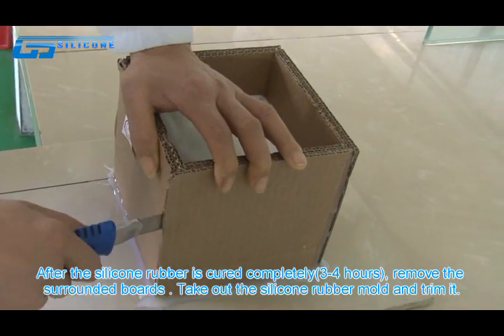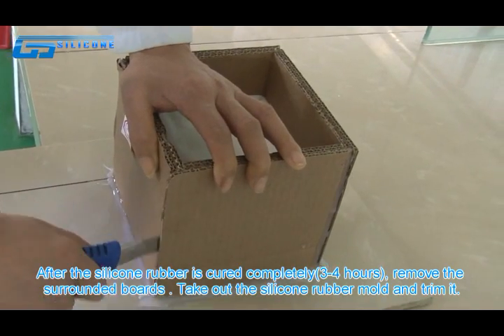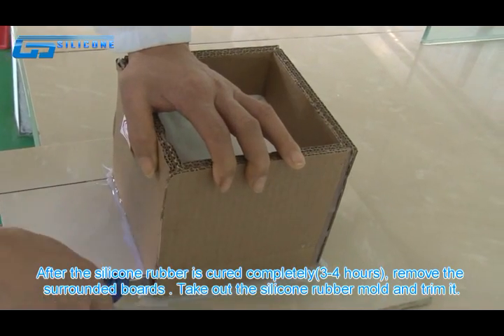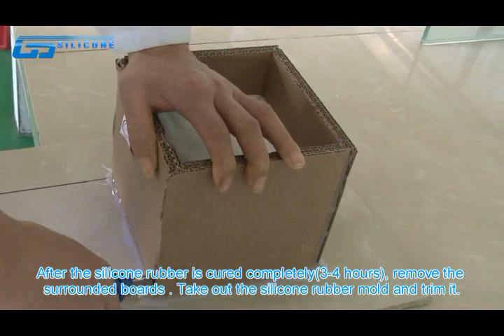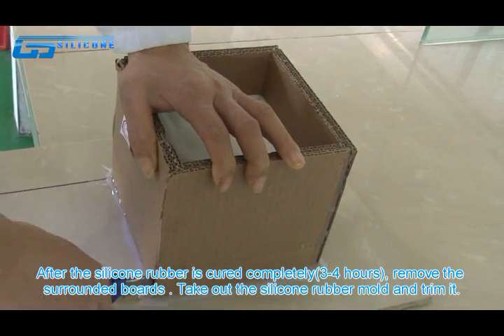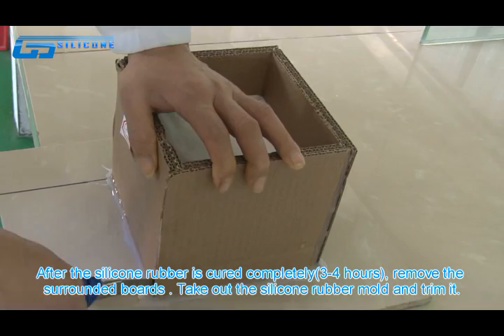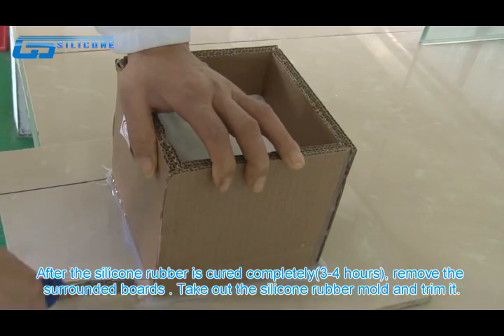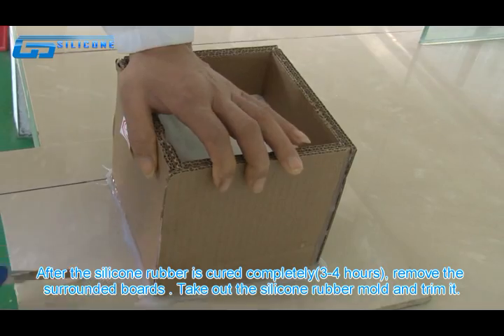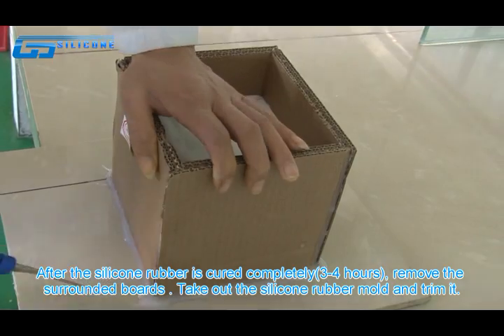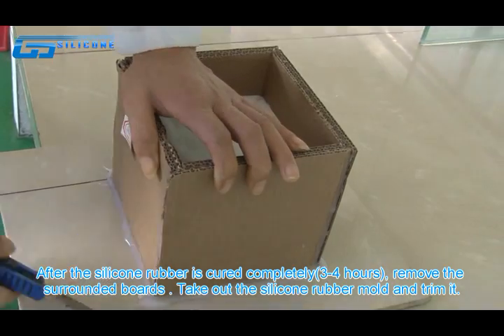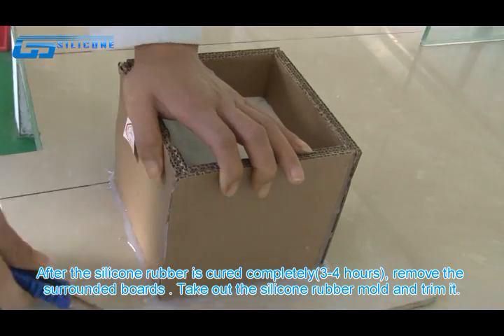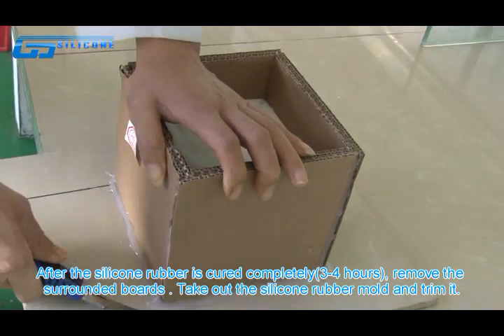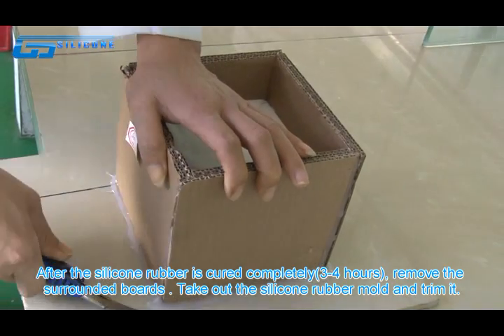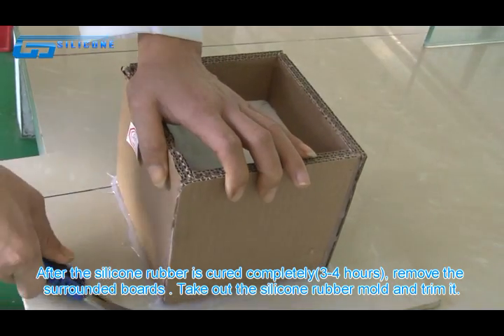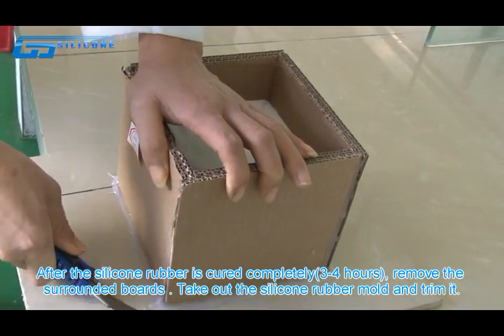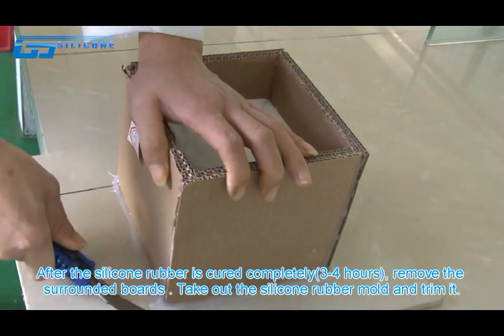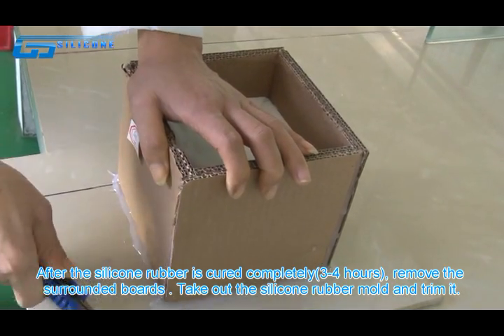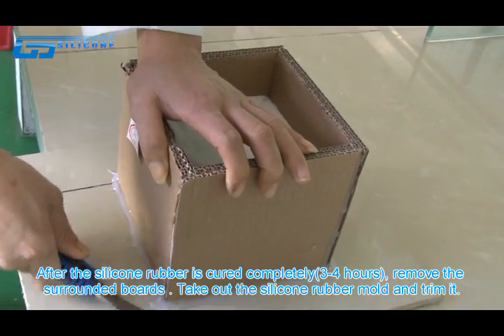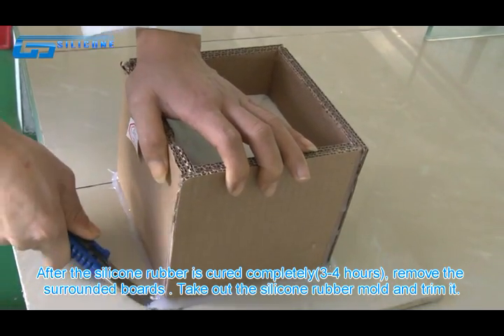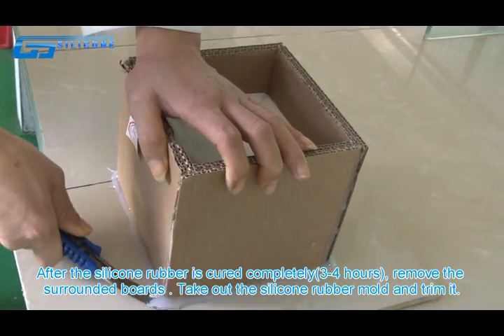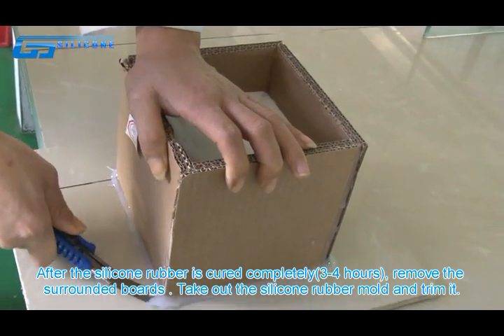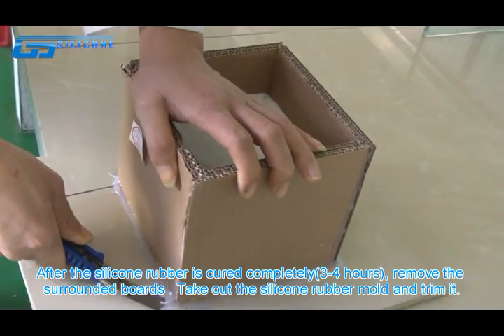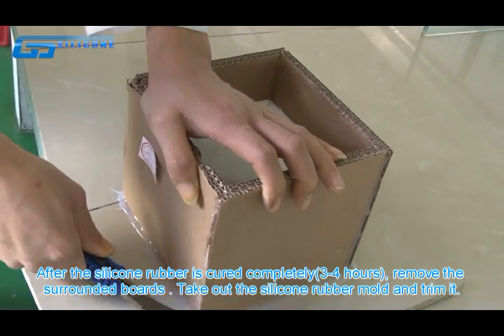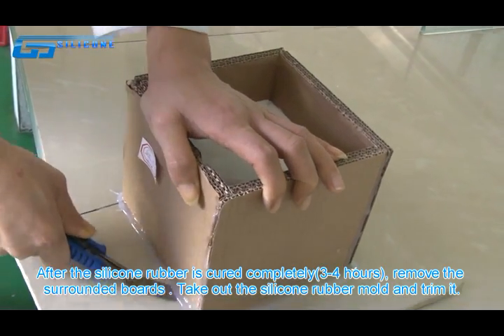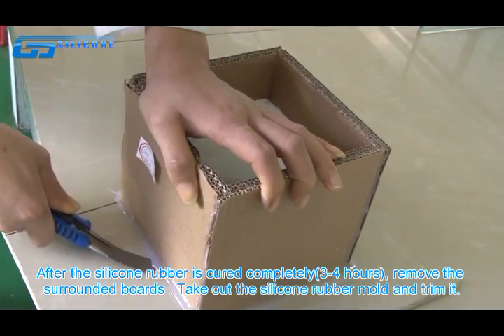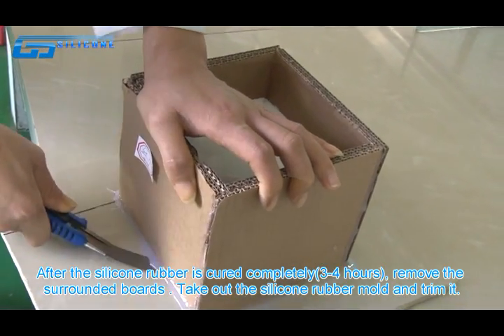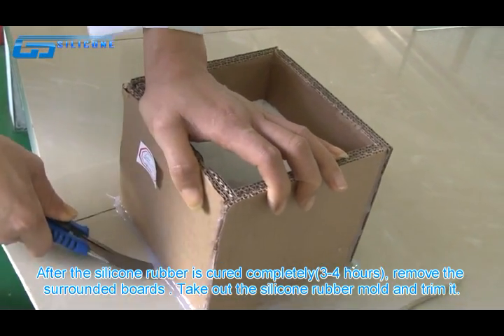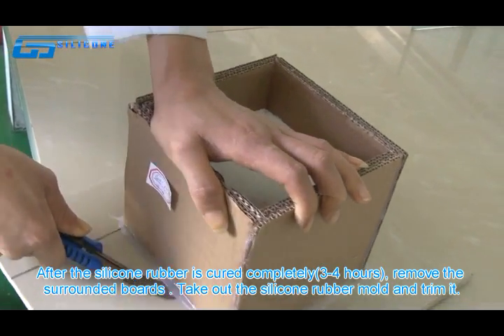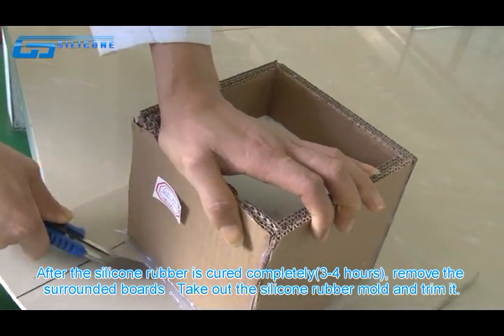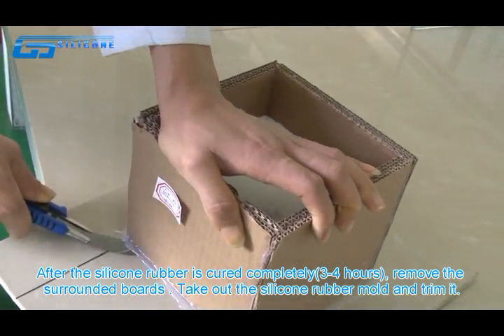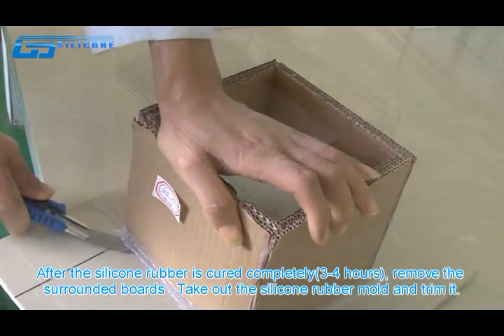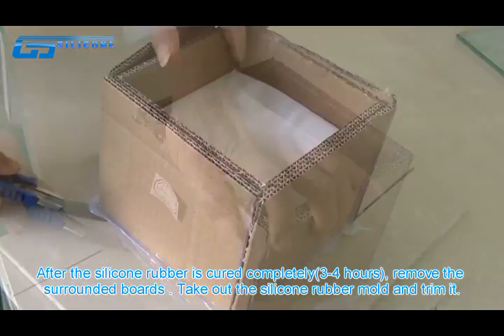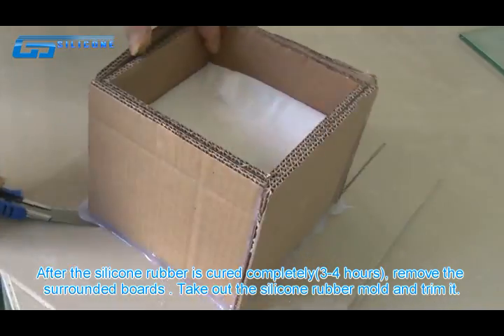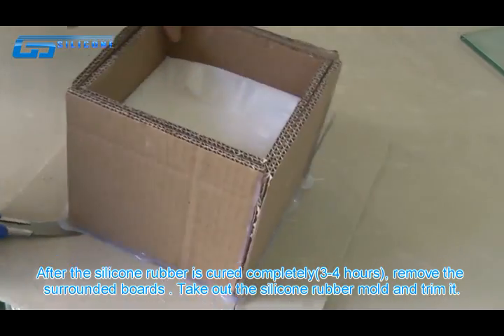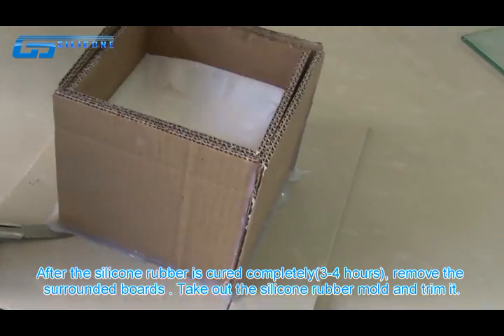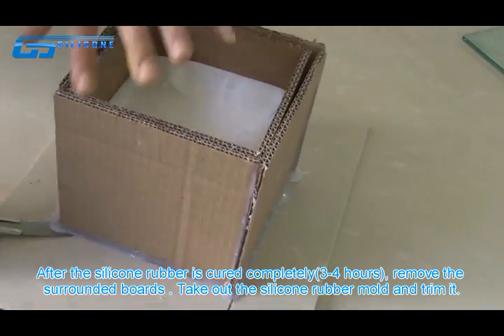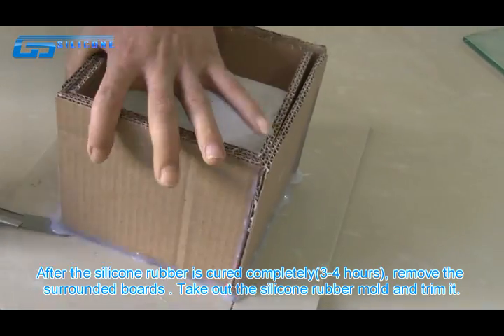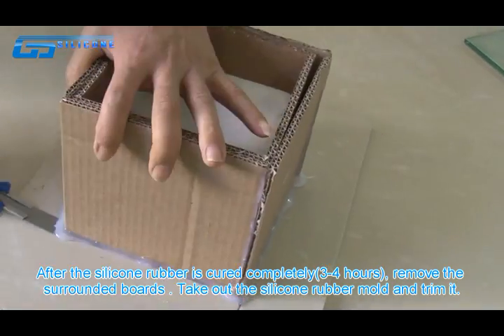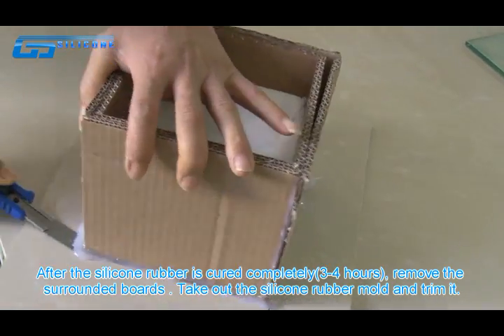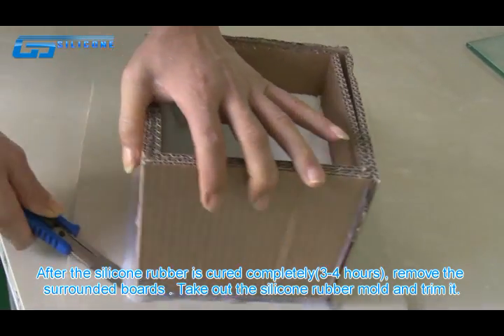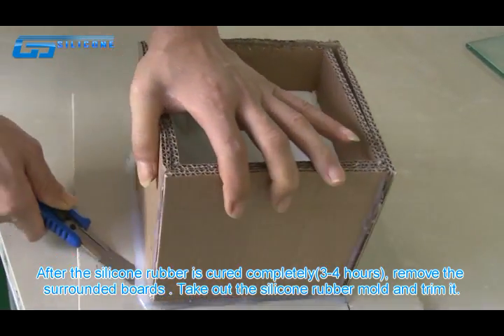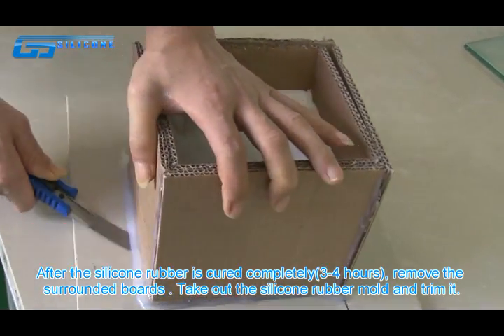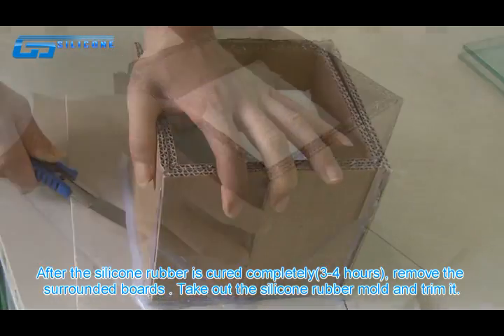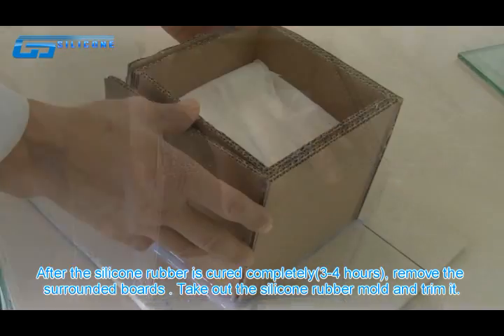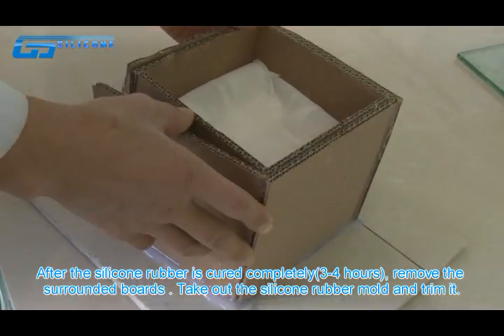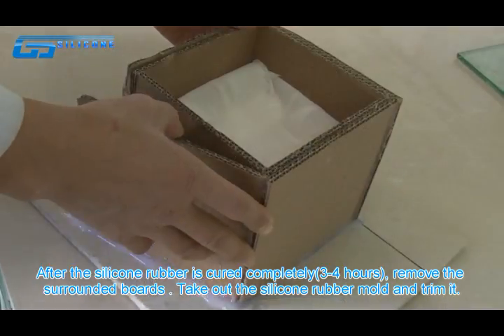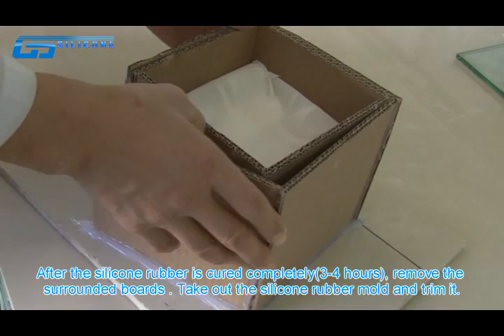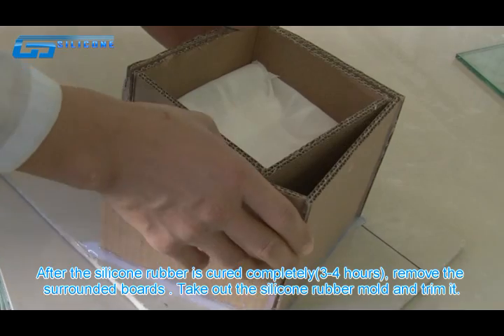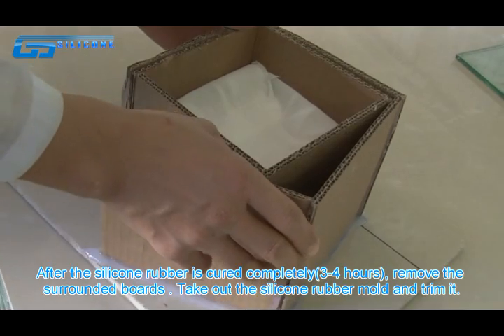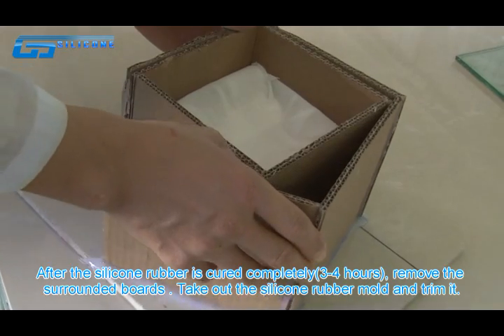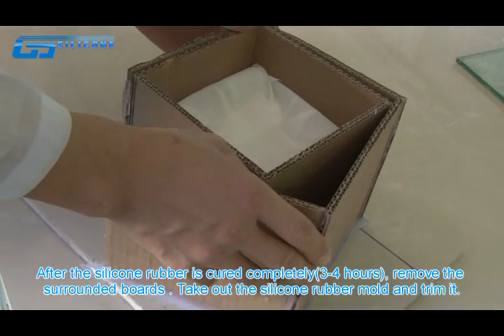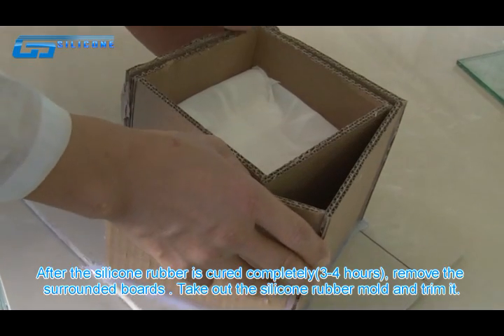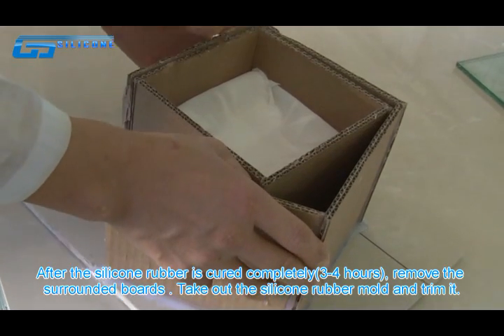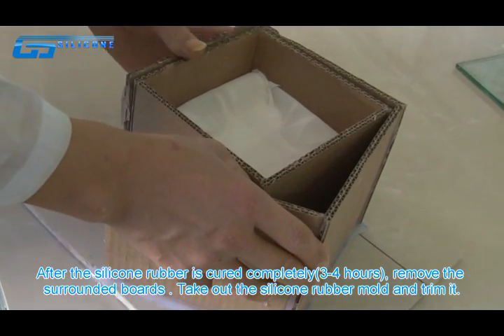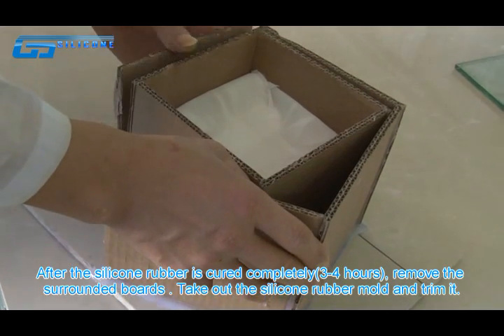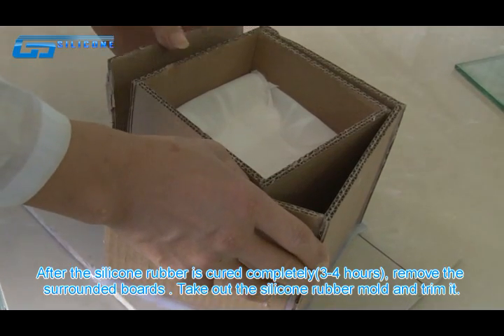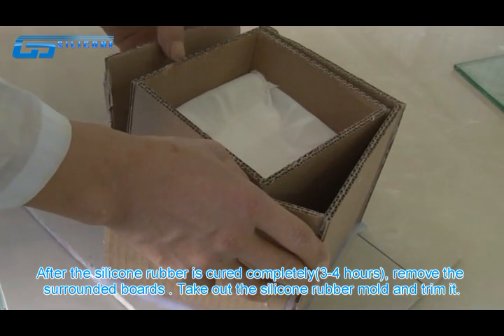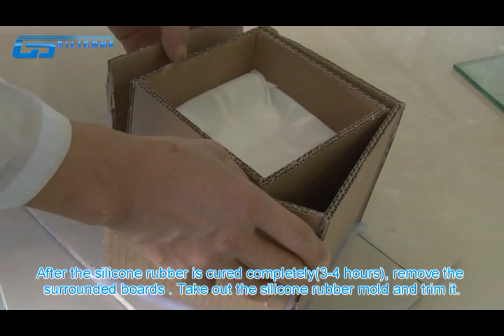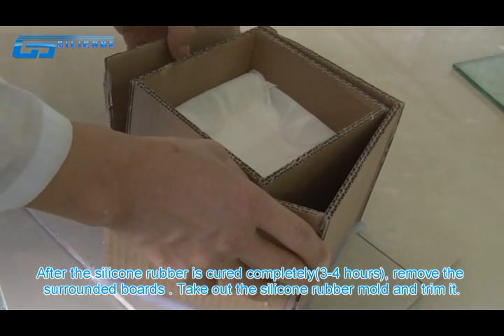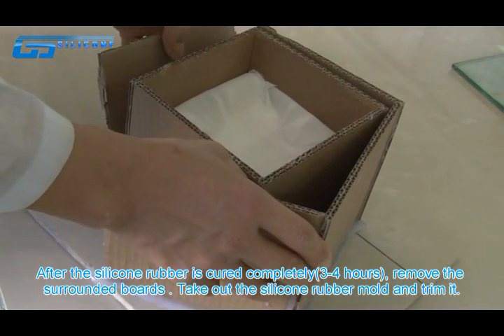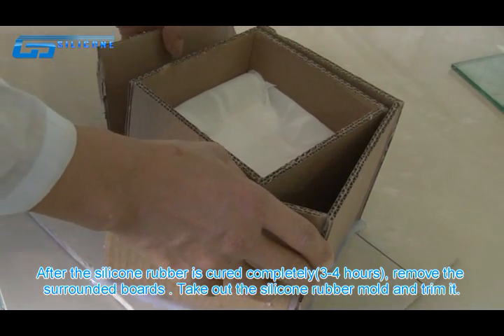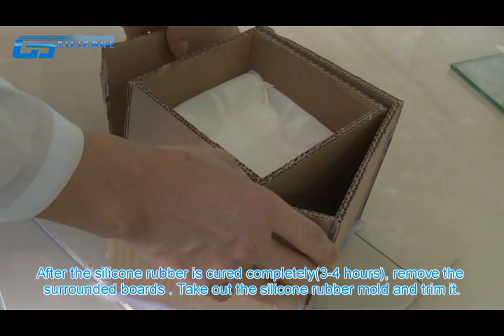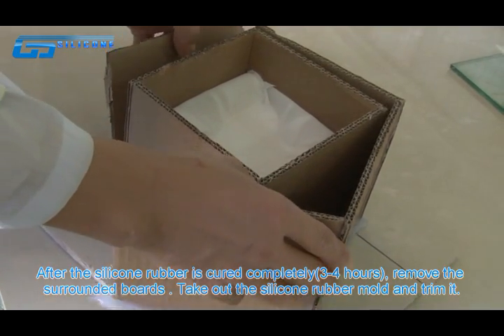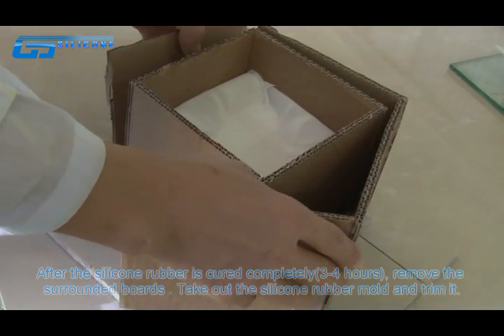After the silicone rubber is cured completely, remove the surrounding boards, take out the silicone rubber mold, and trim it.